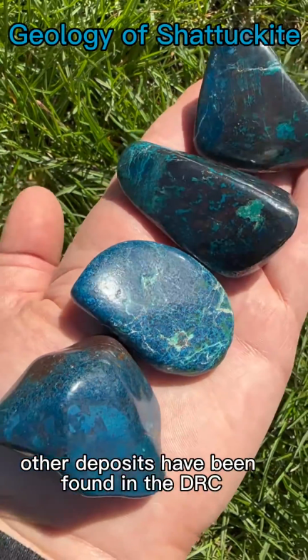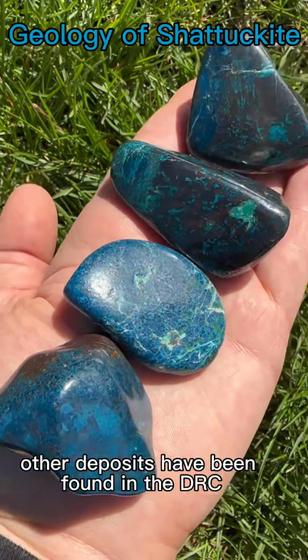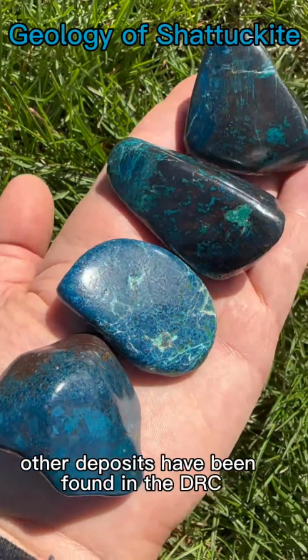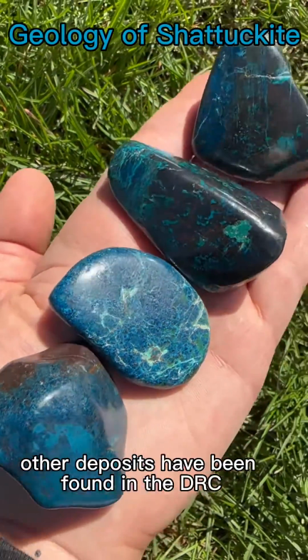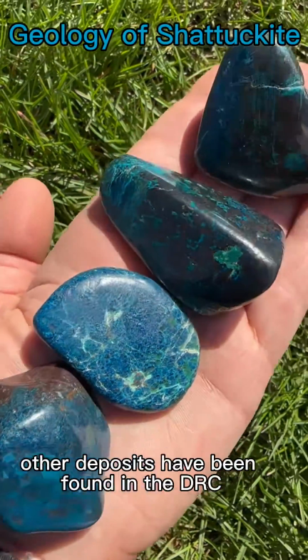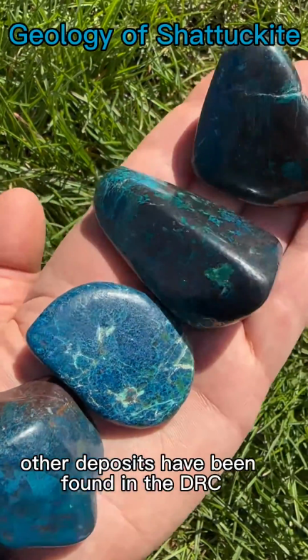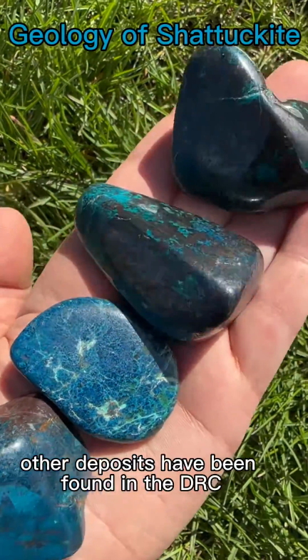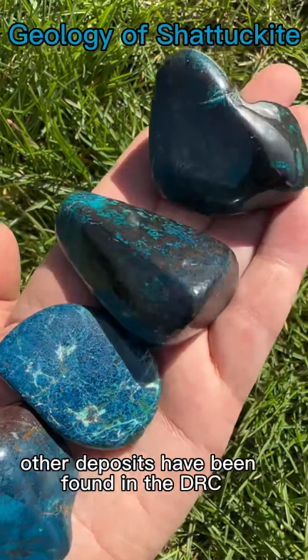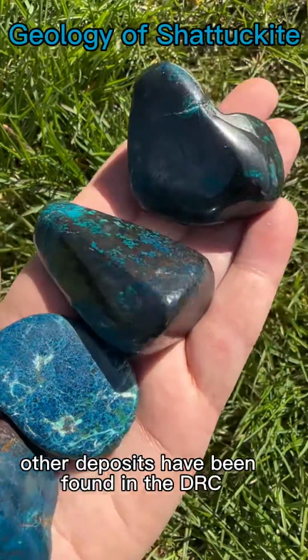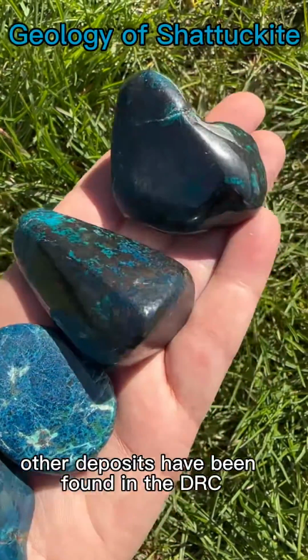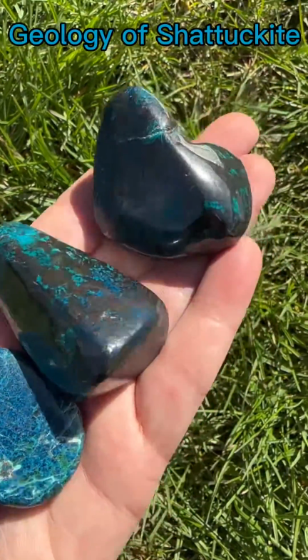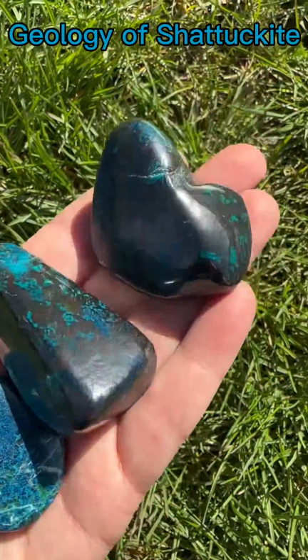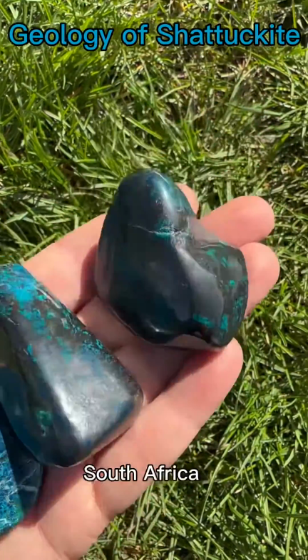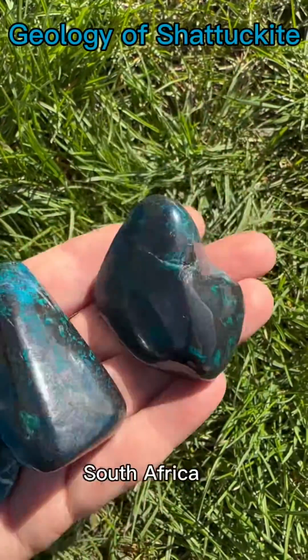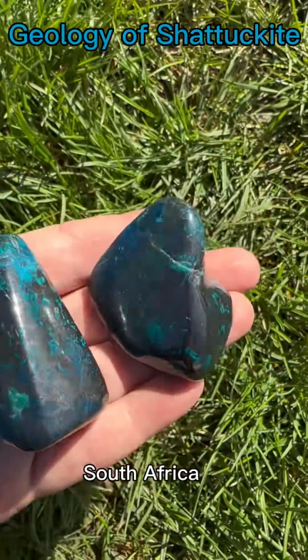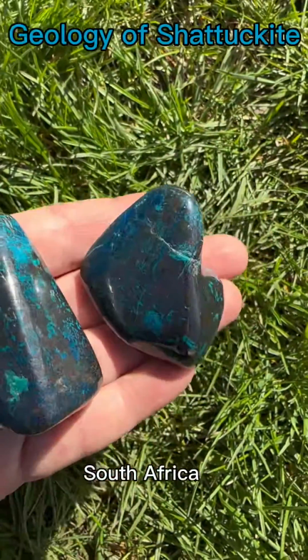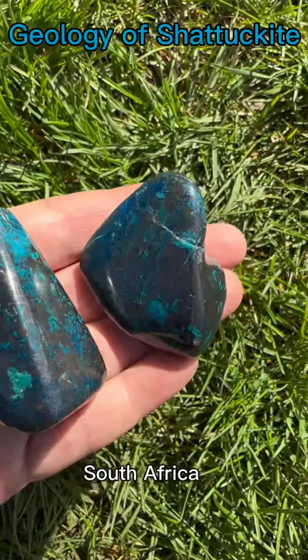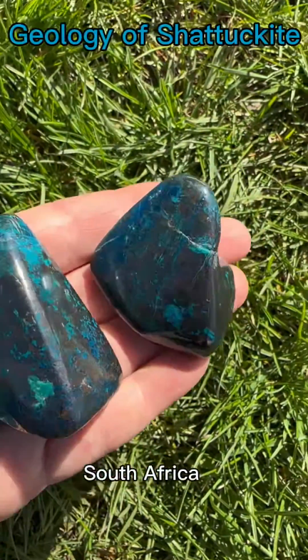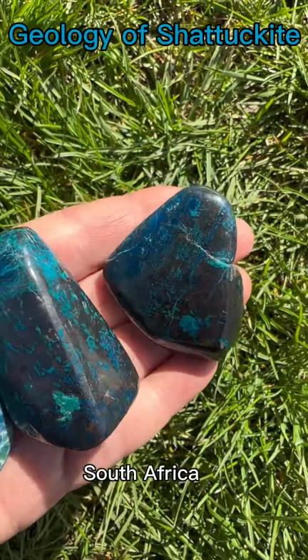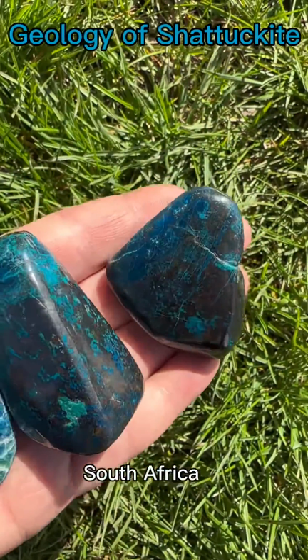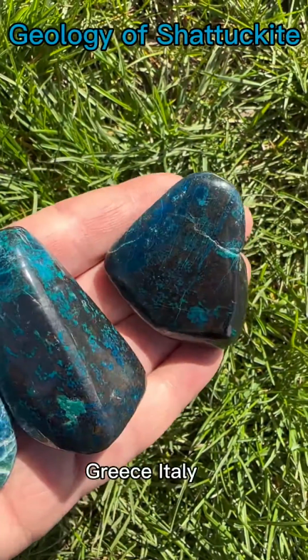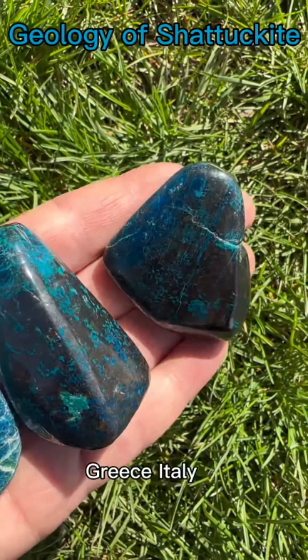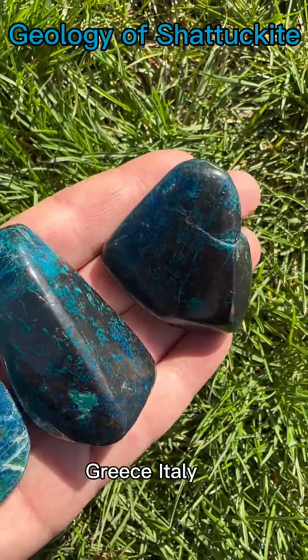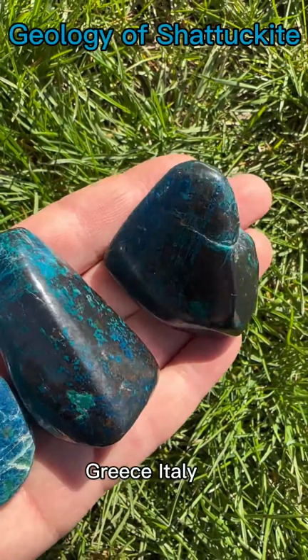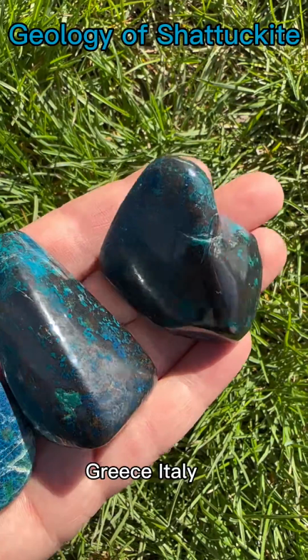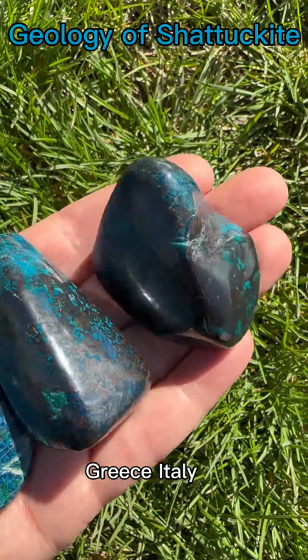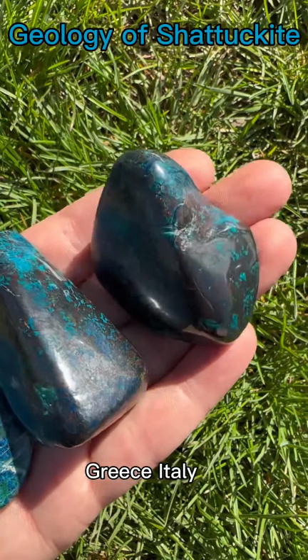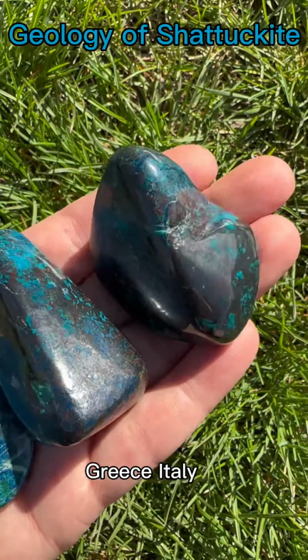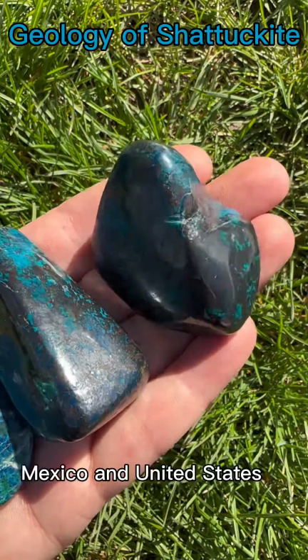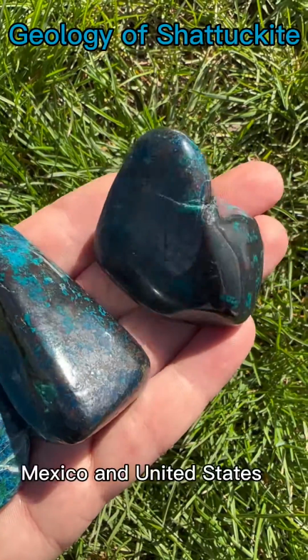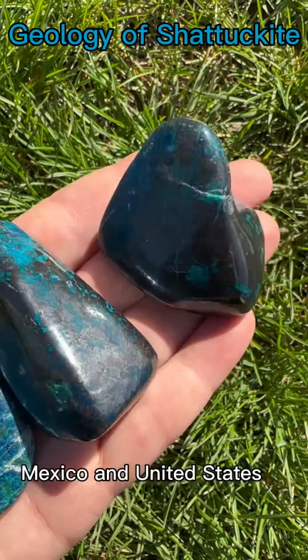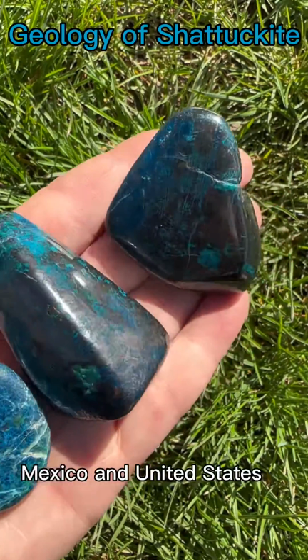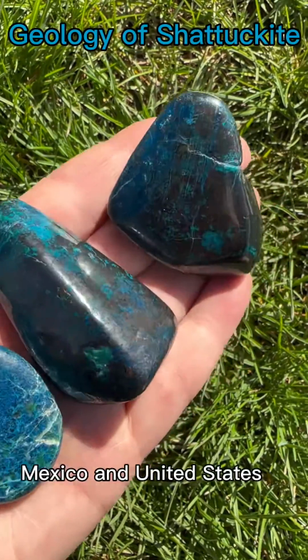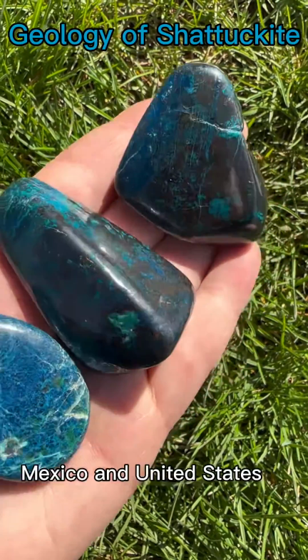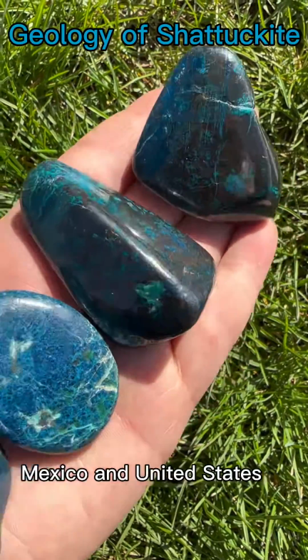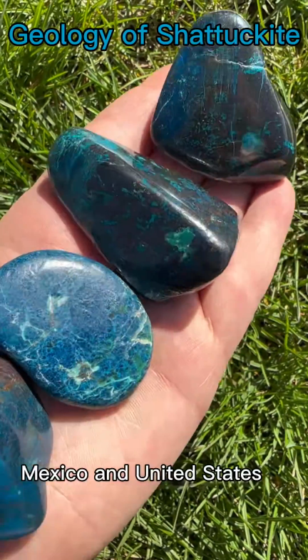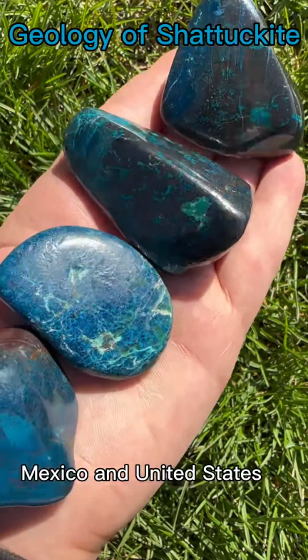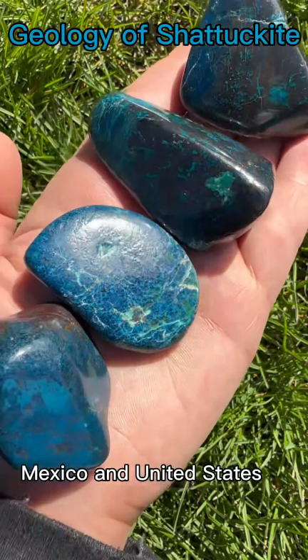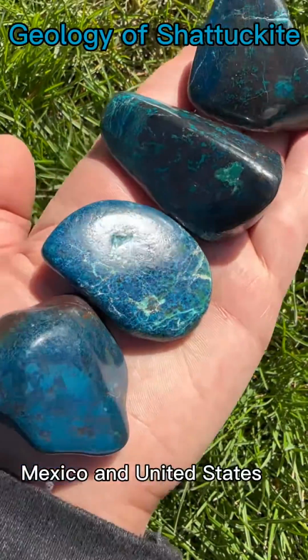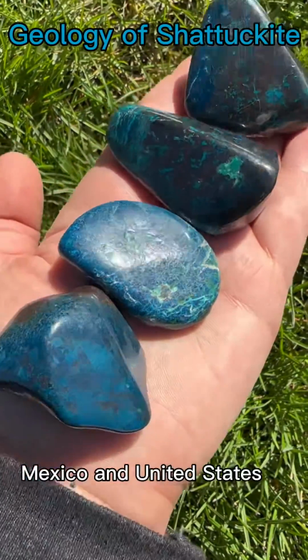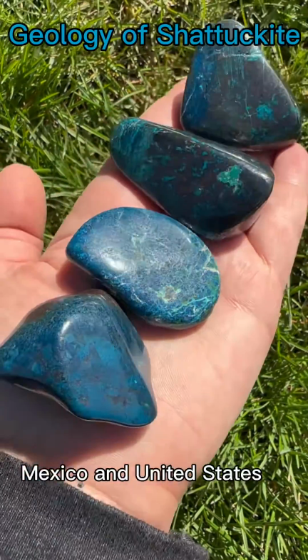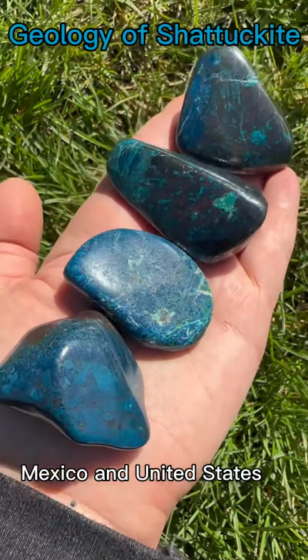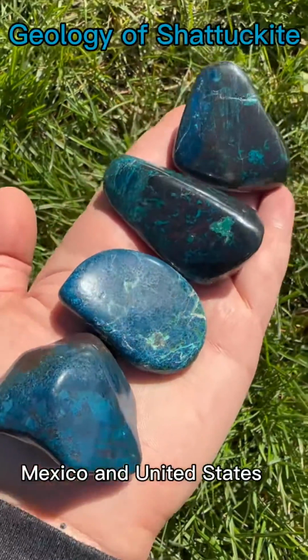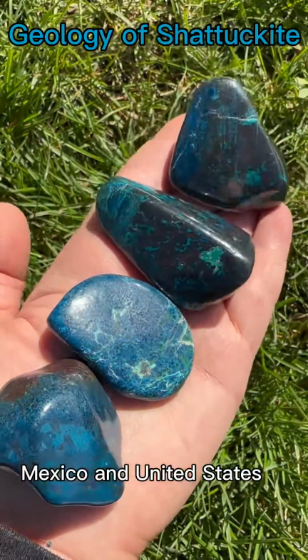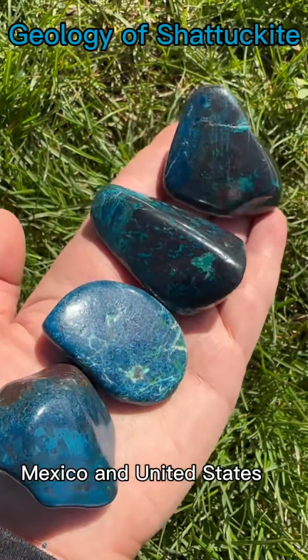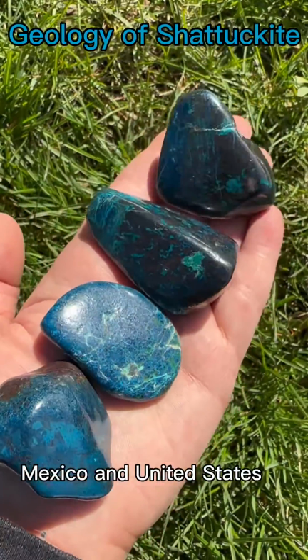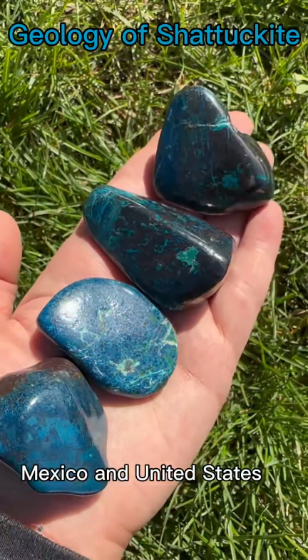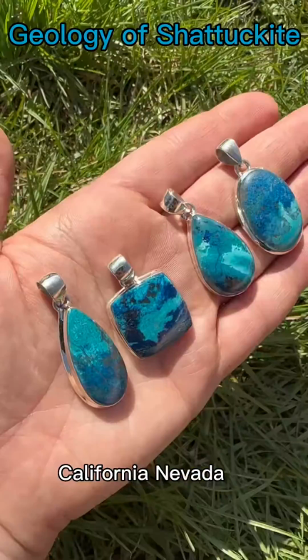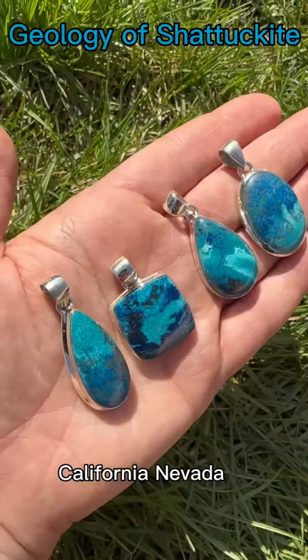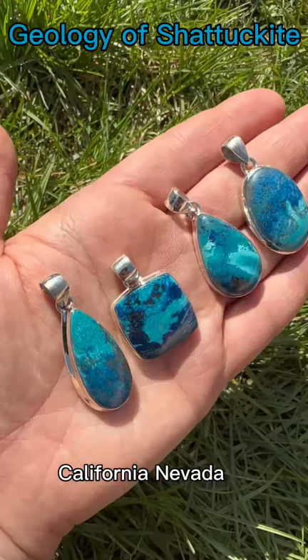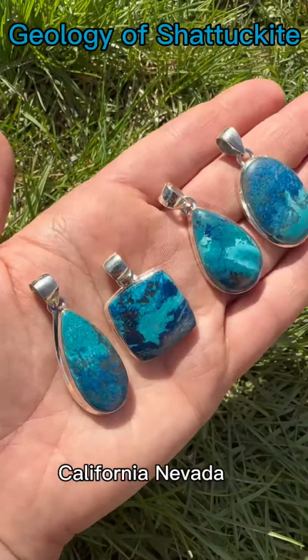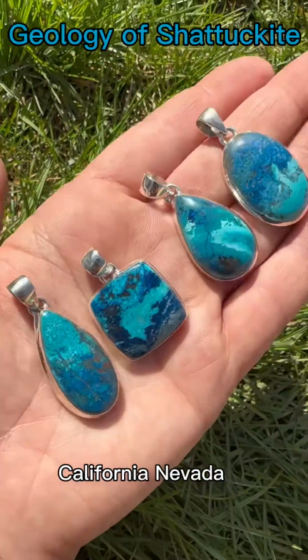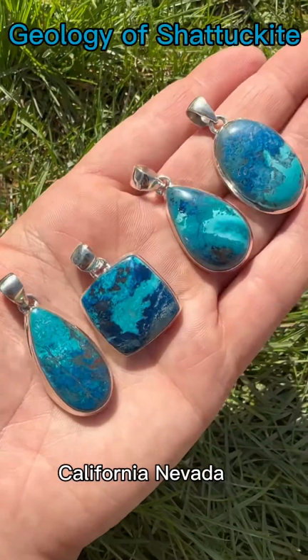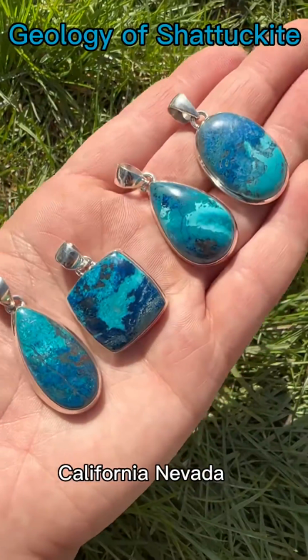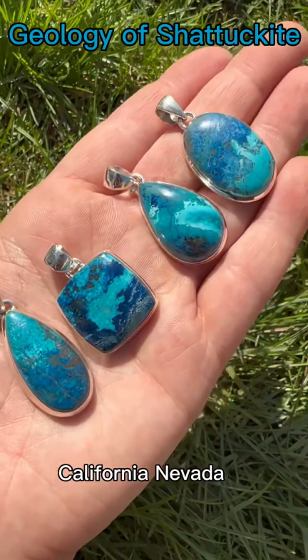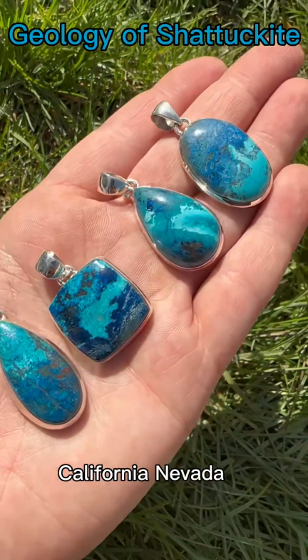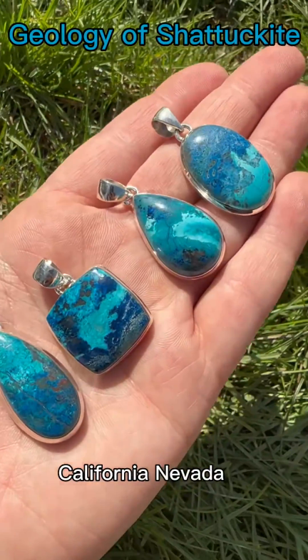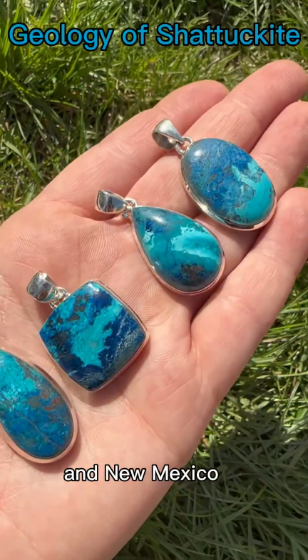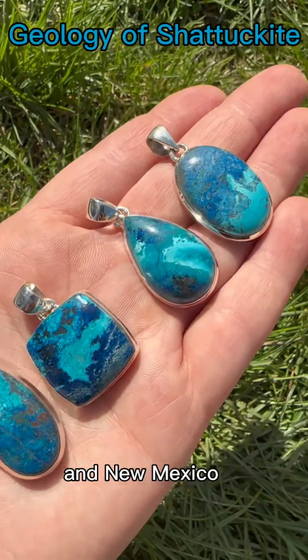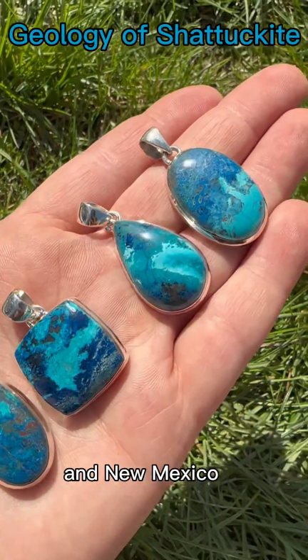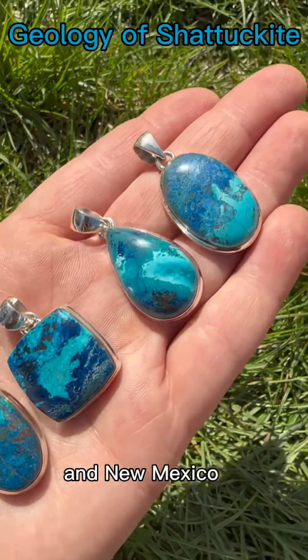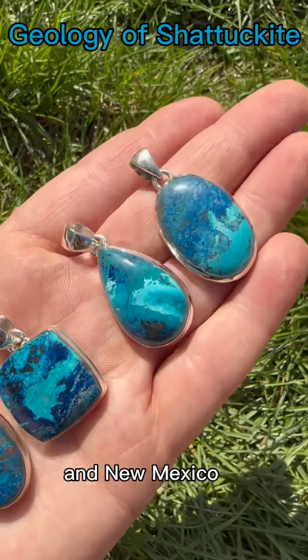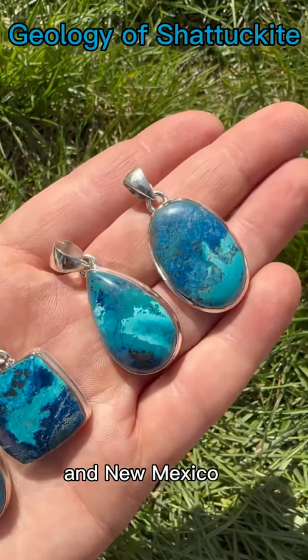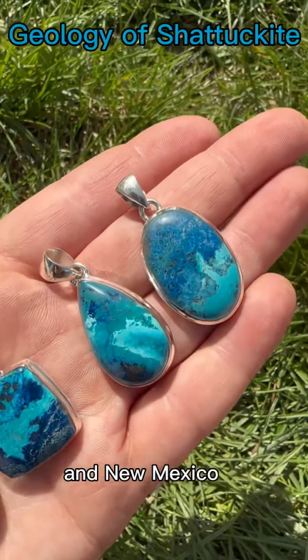Shattuckite is primarily found and mined in Namibia and in Arizona, United States. Other deposits have been found in the DRC, South Africa, Greece, Italy, Mexico, and within the United States in California, Nevada, and New Mexico.